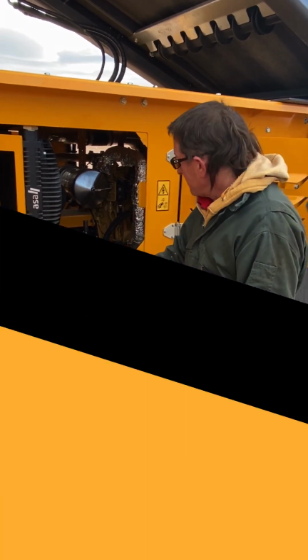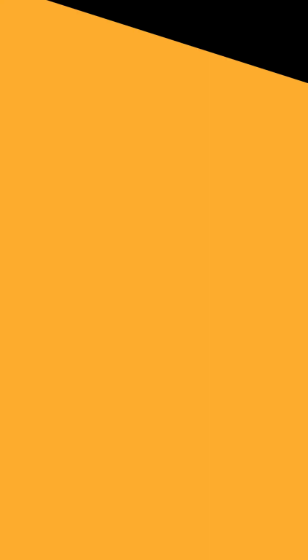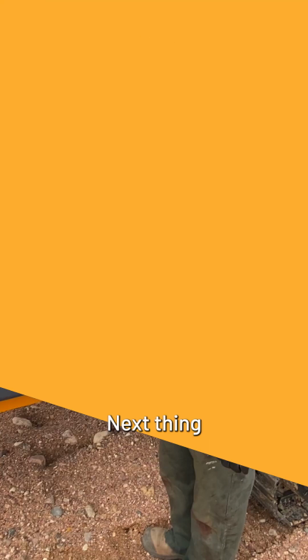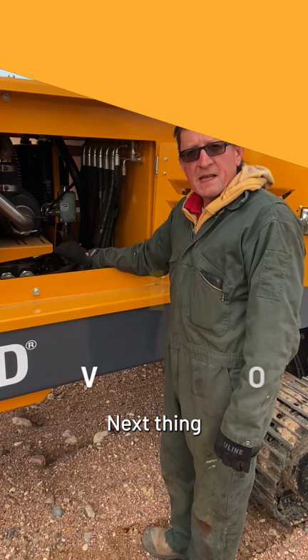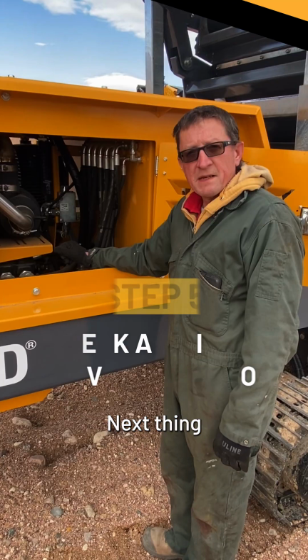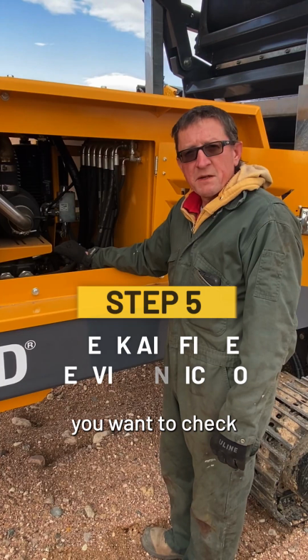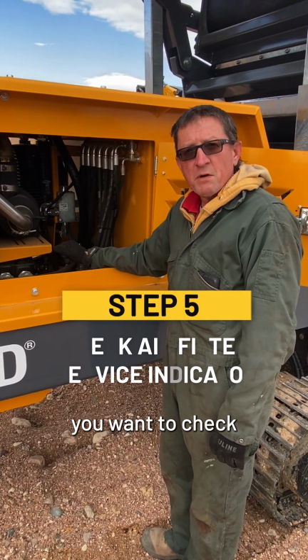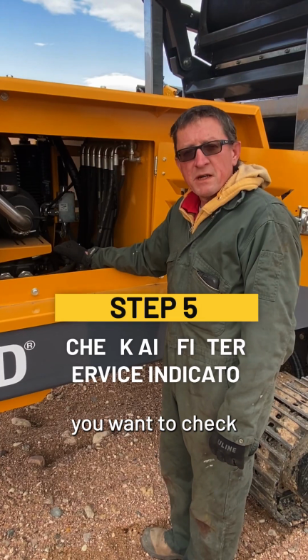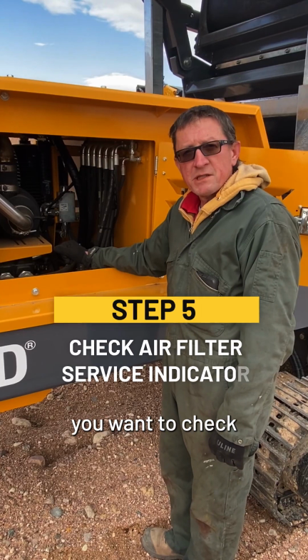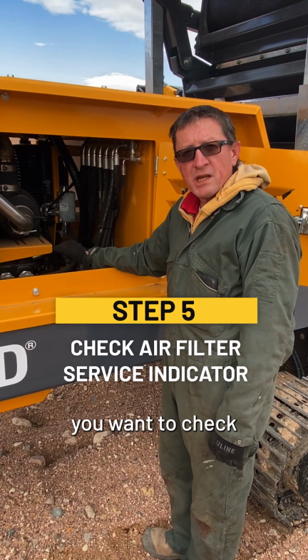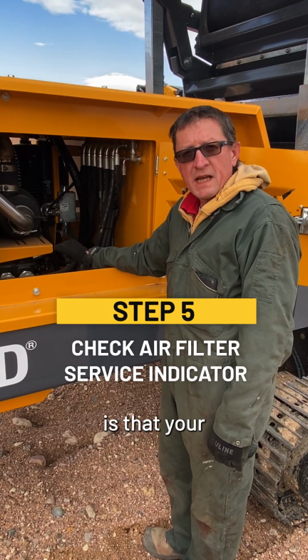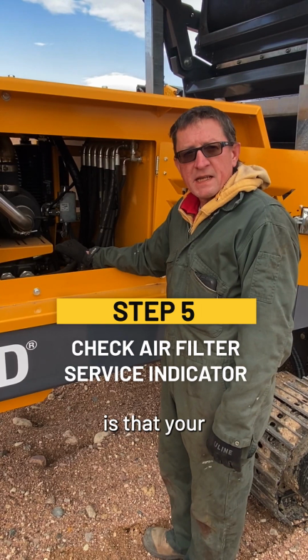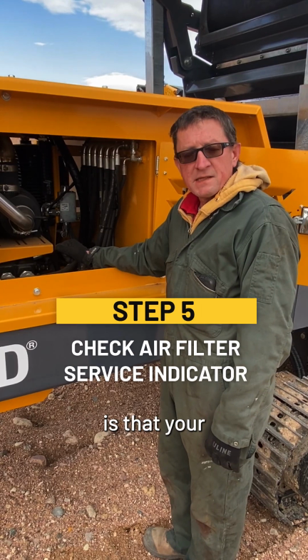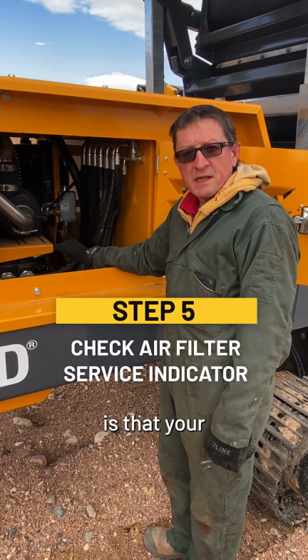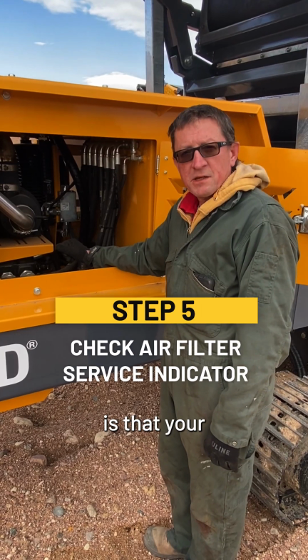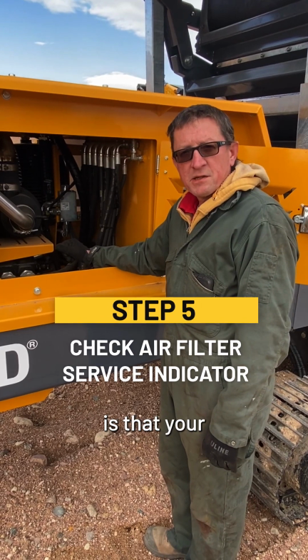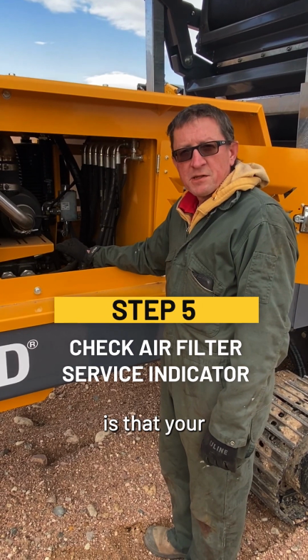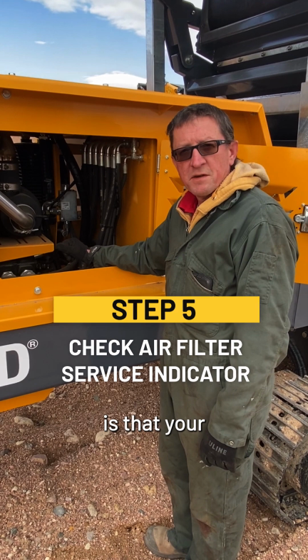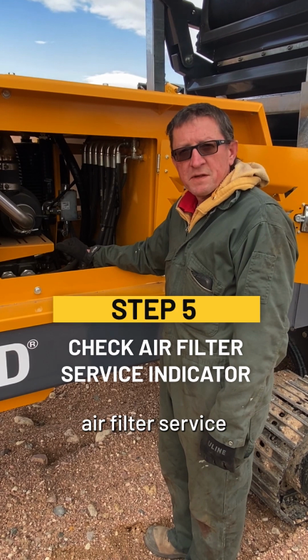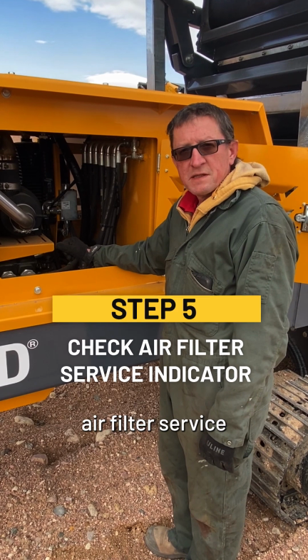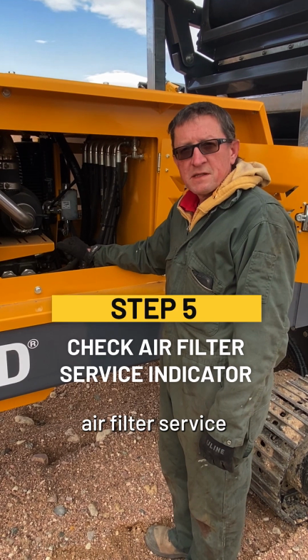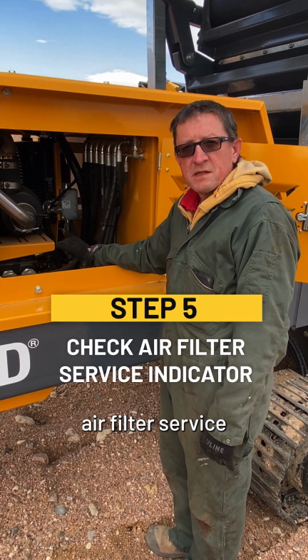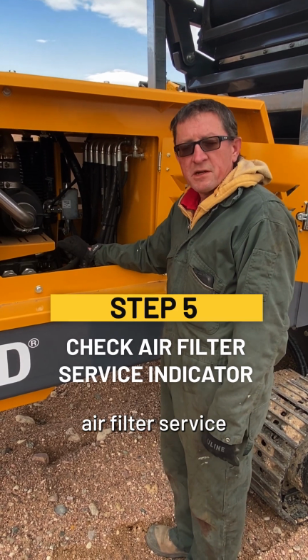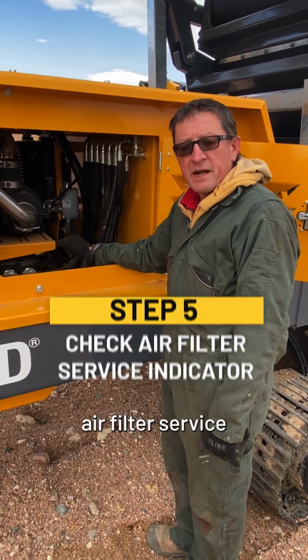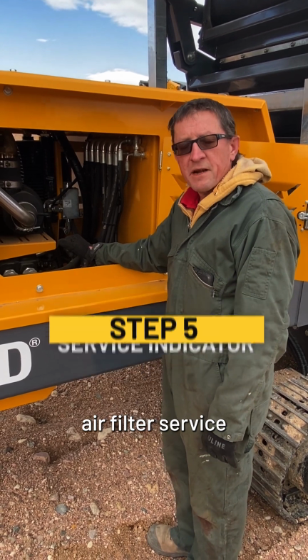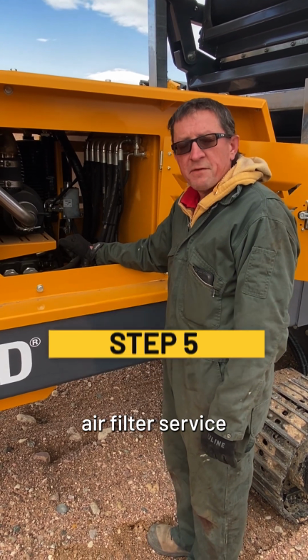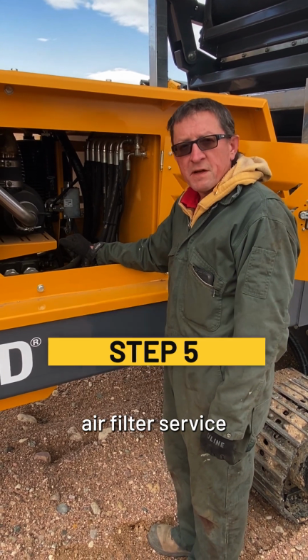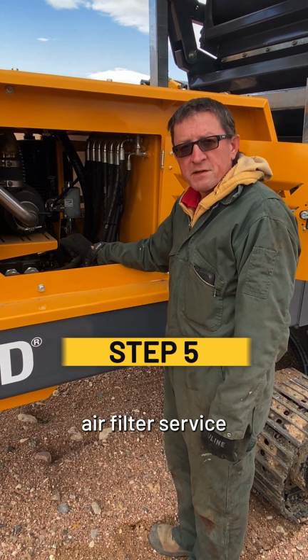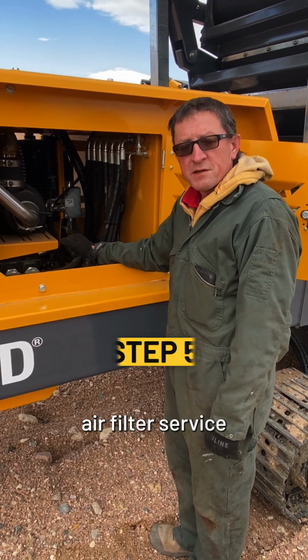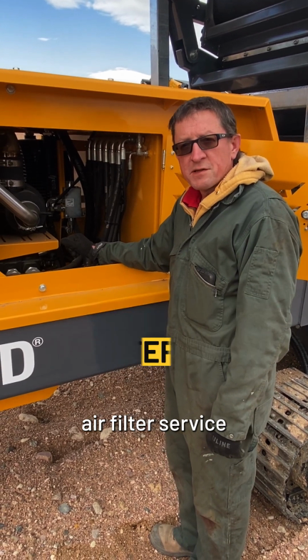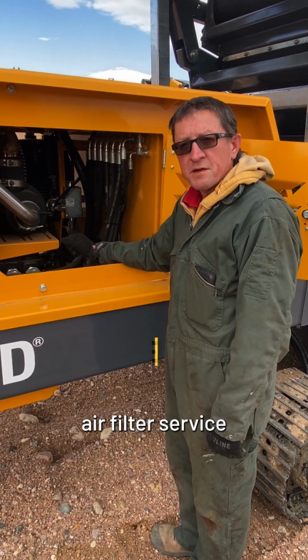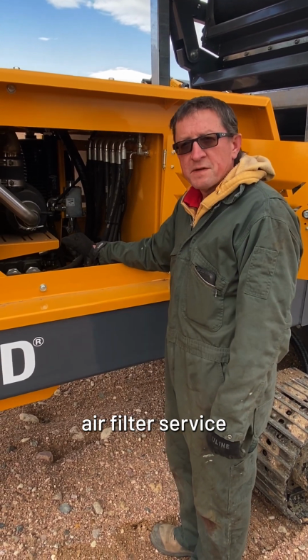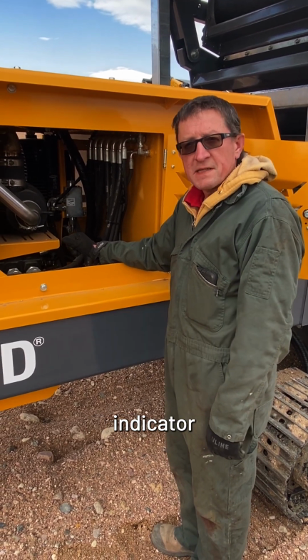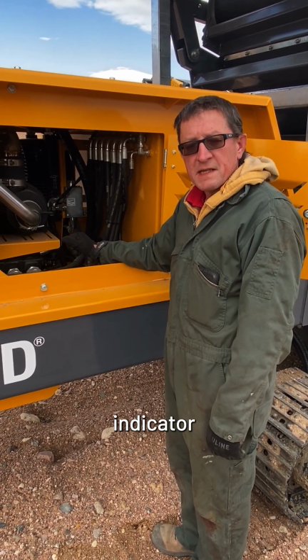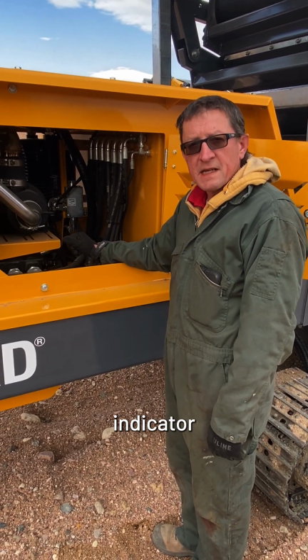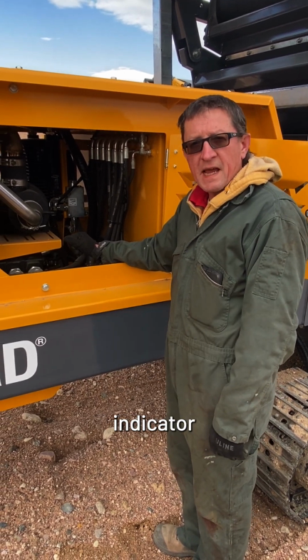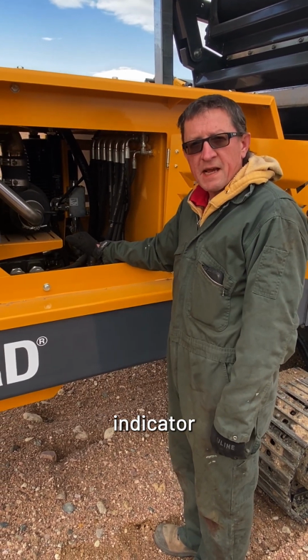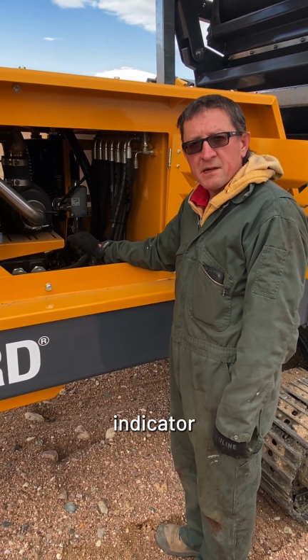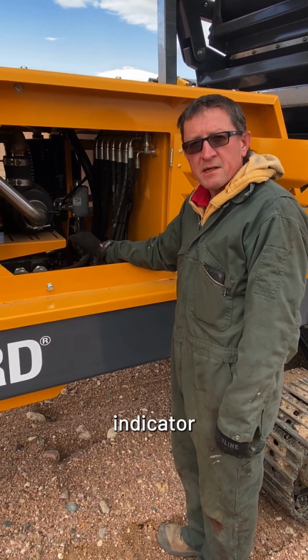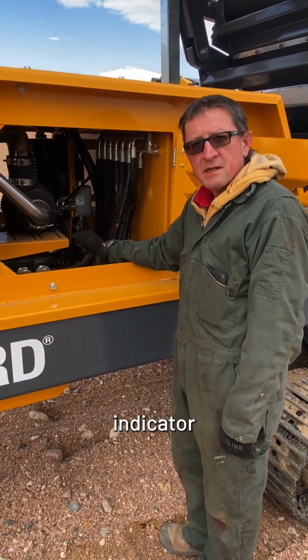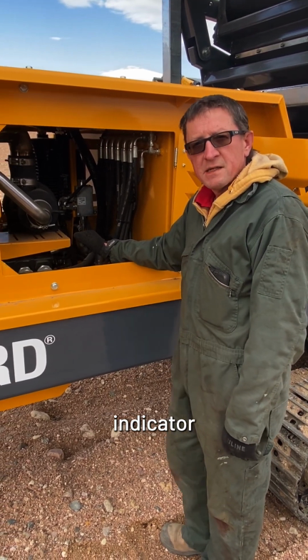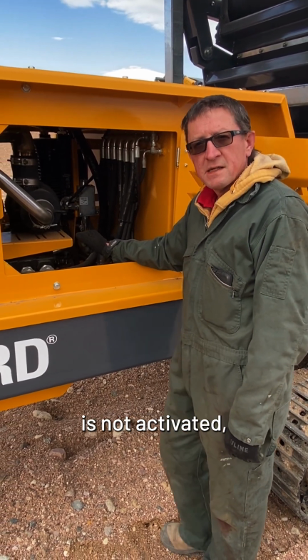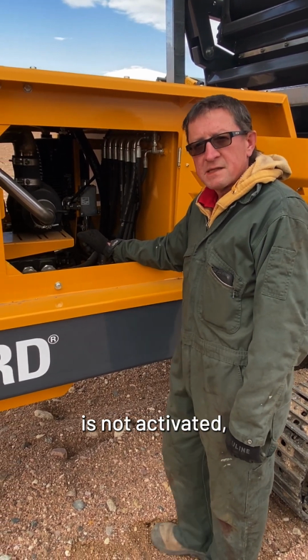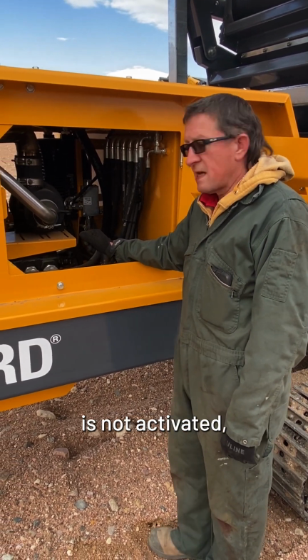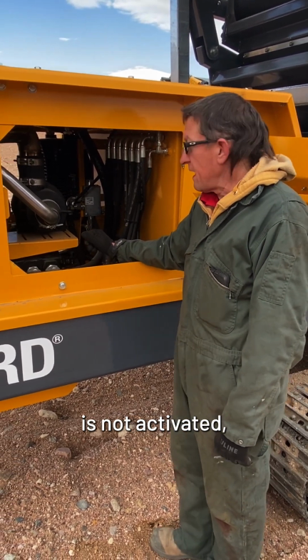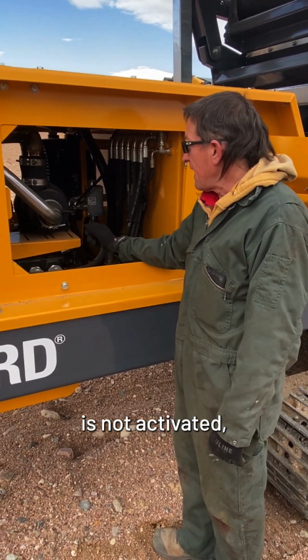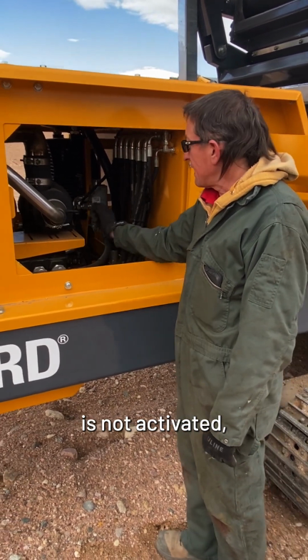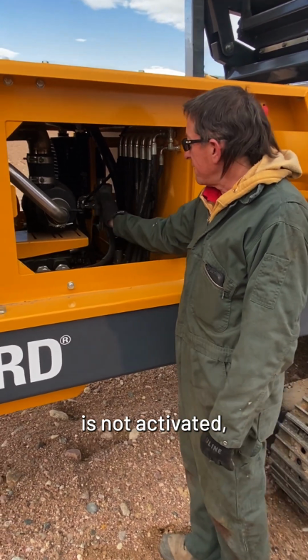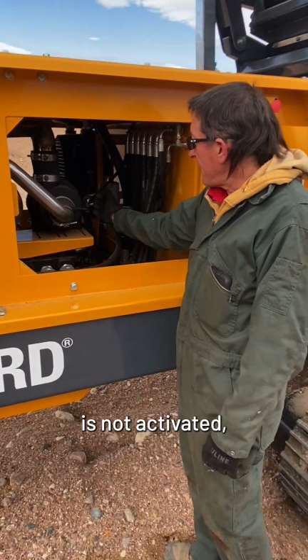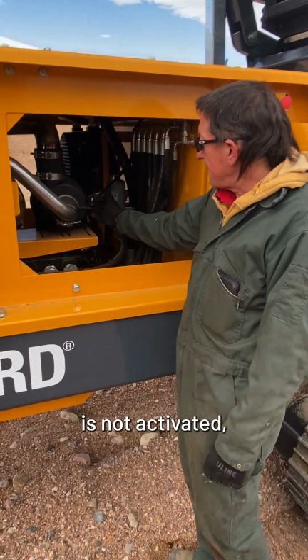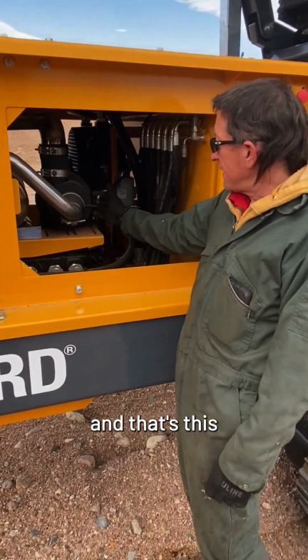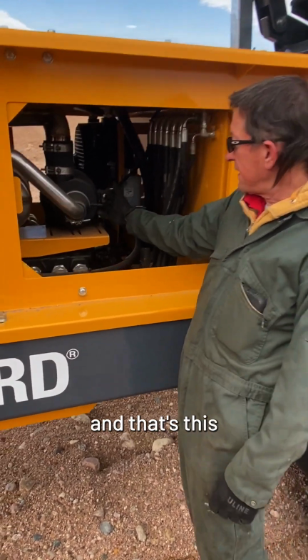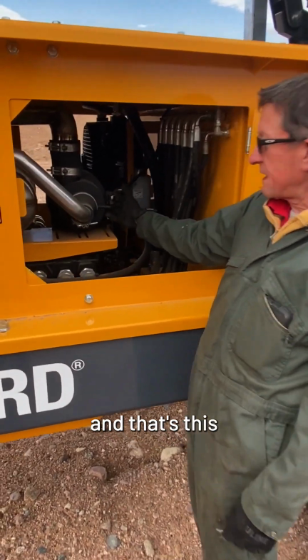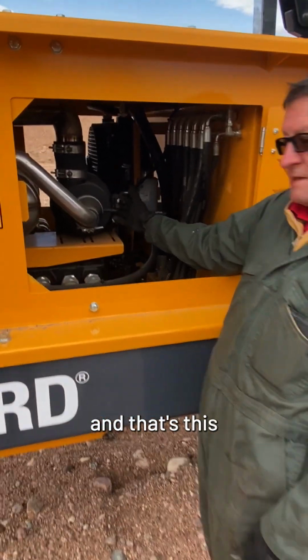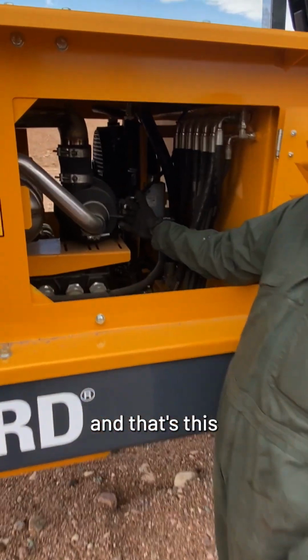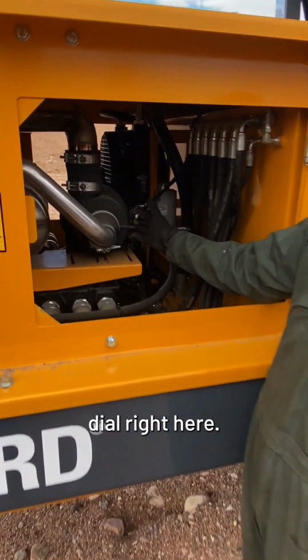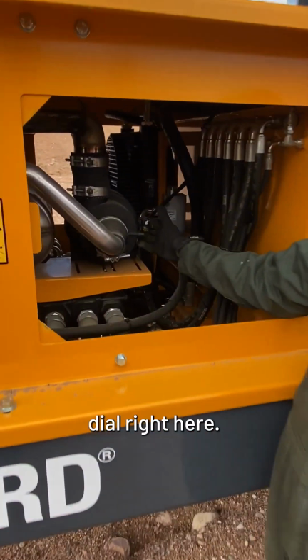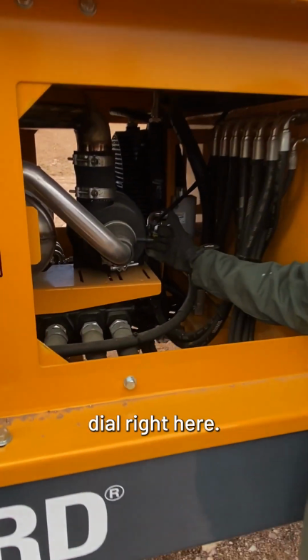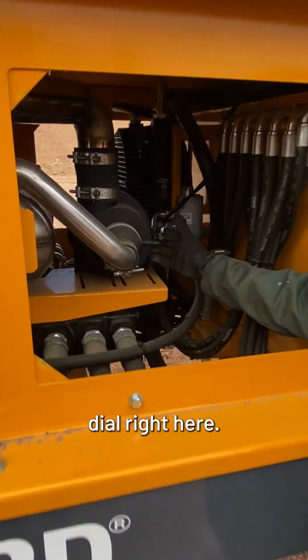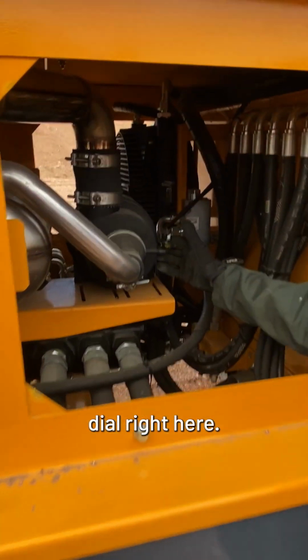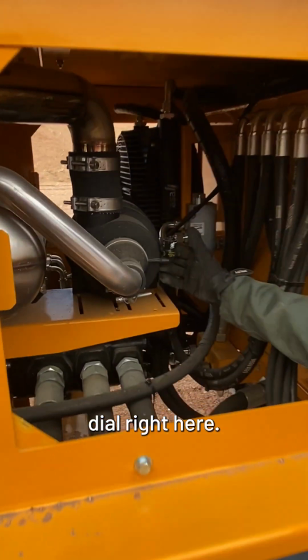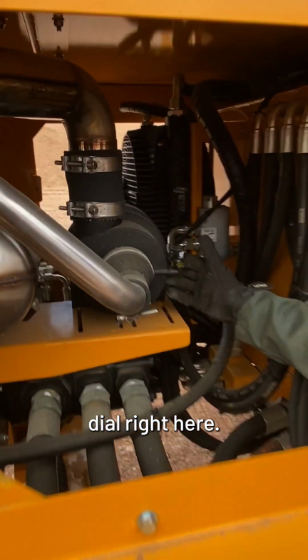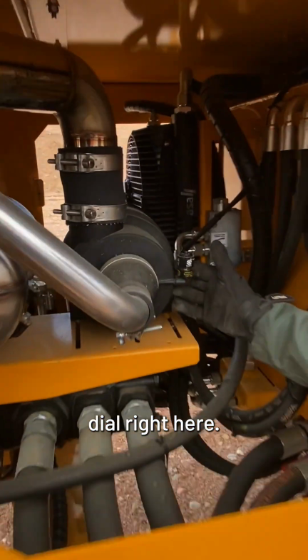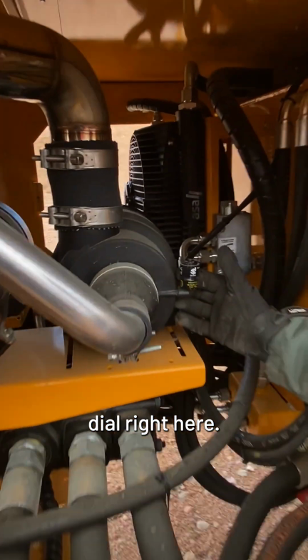The next thing you want to check is that your air filter service indicator is not activated, and that's this dial right here.